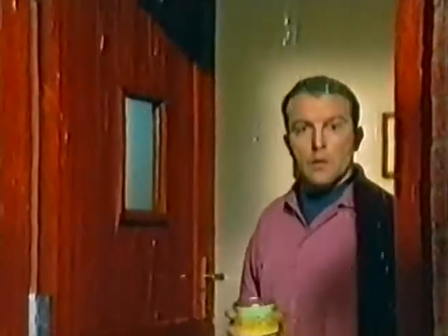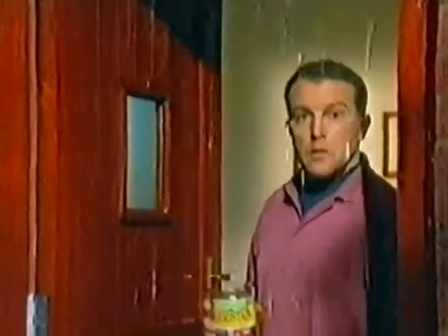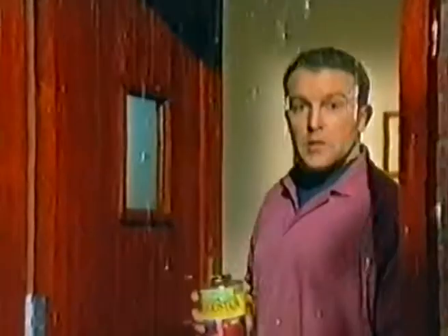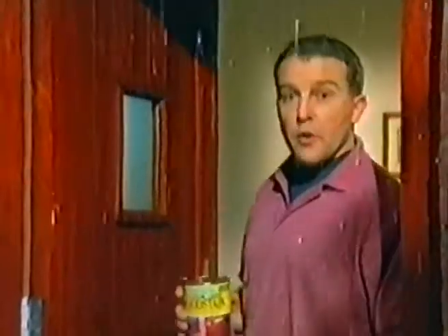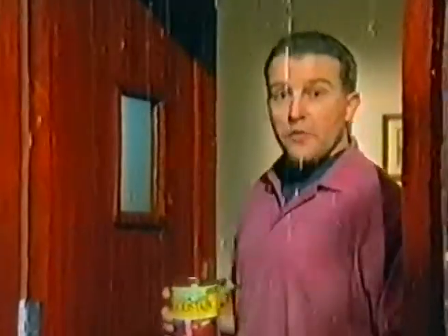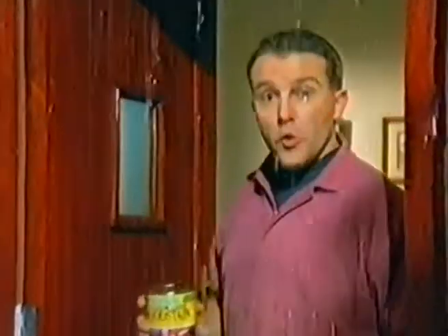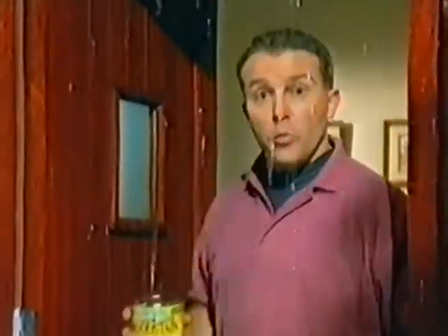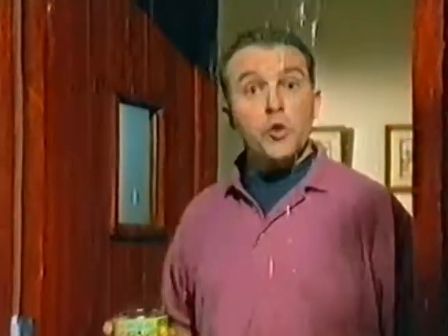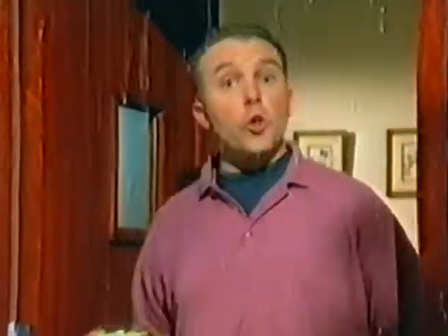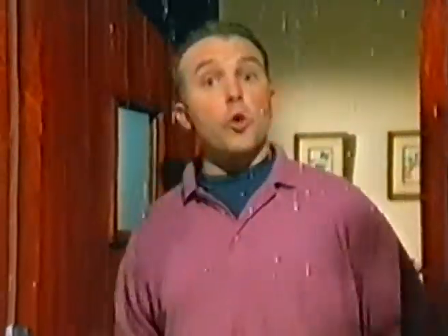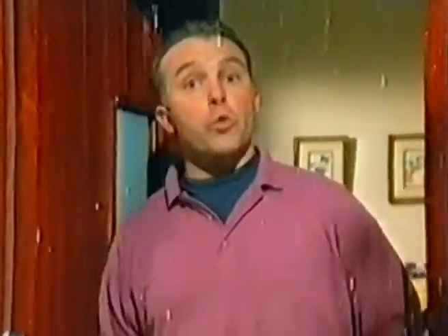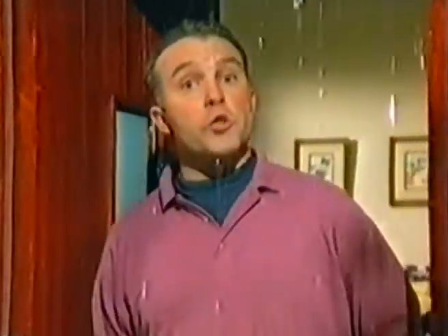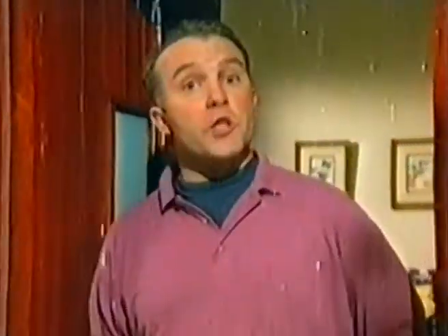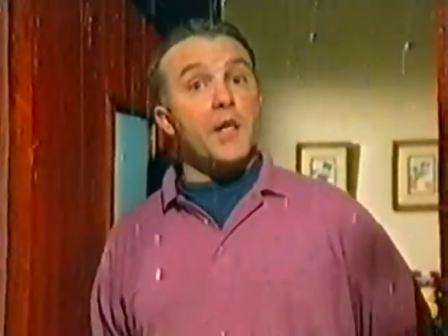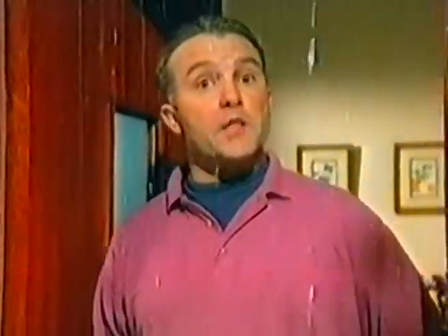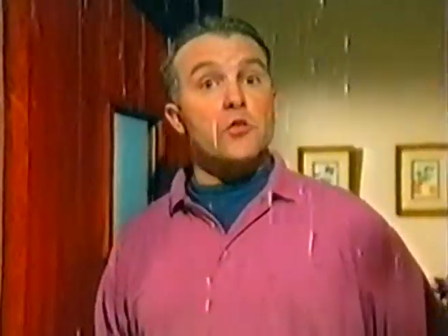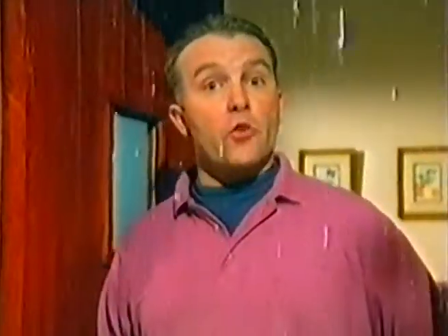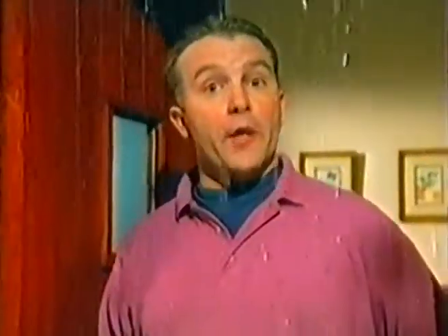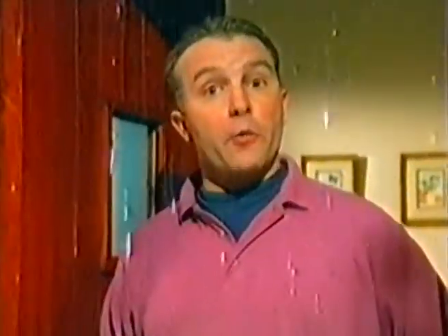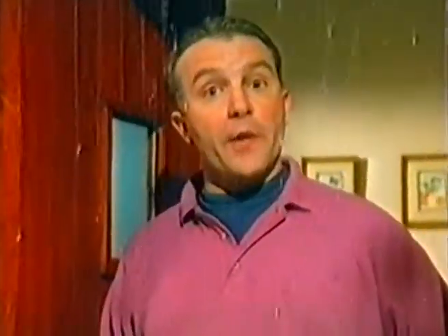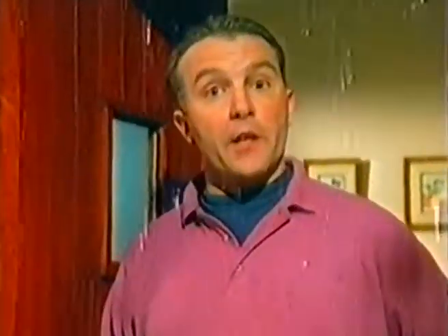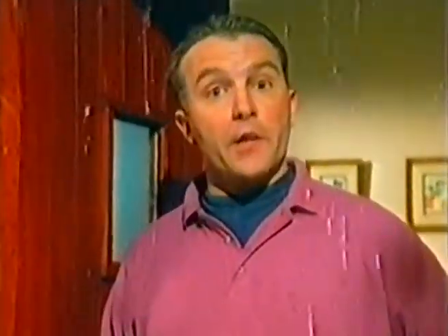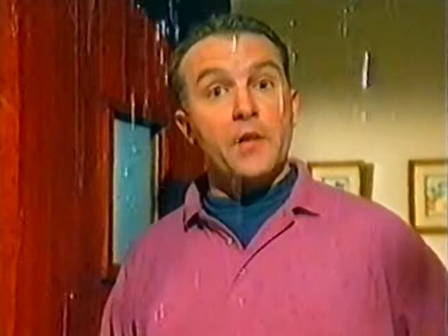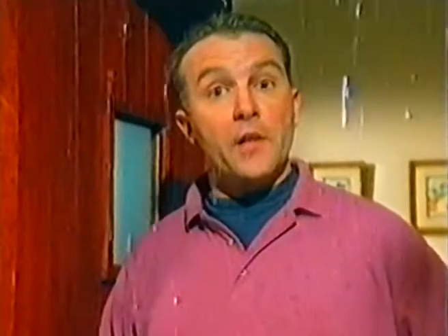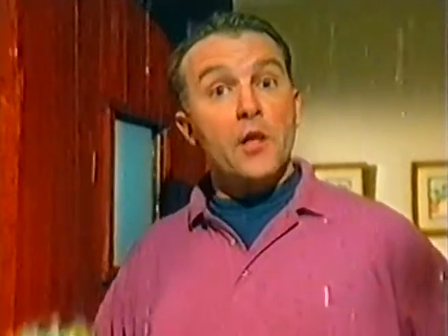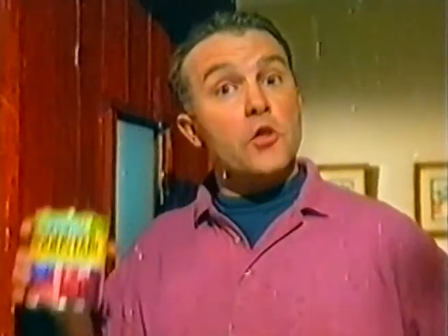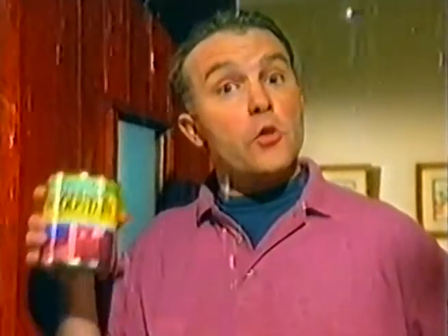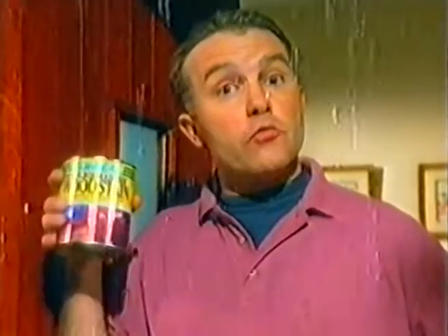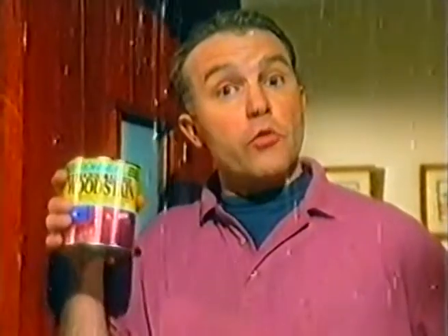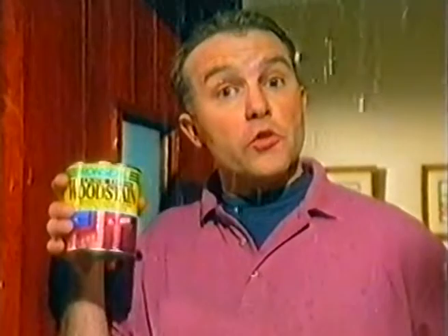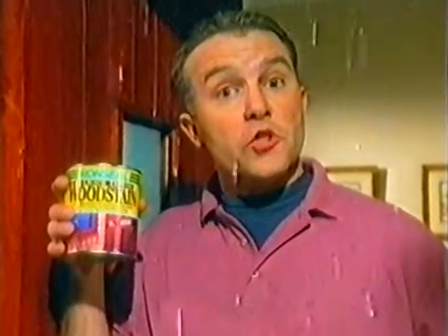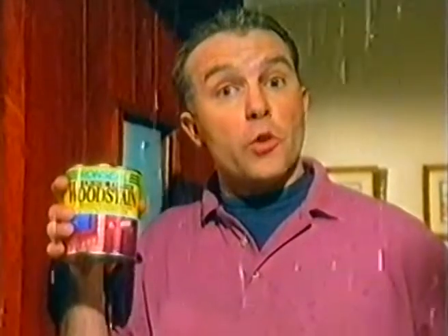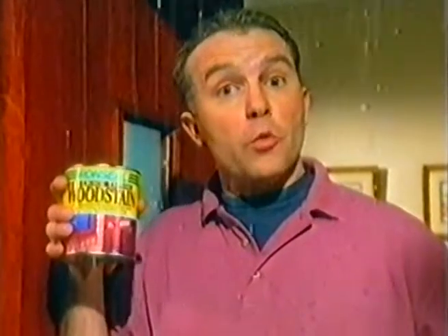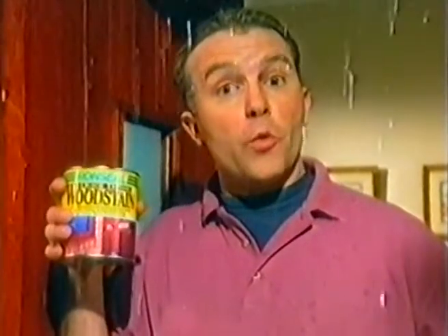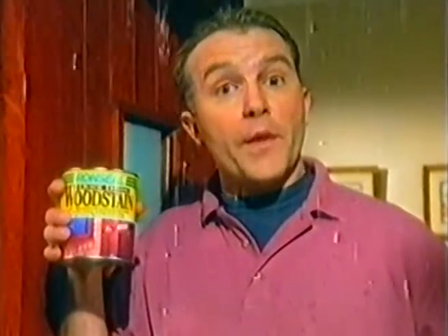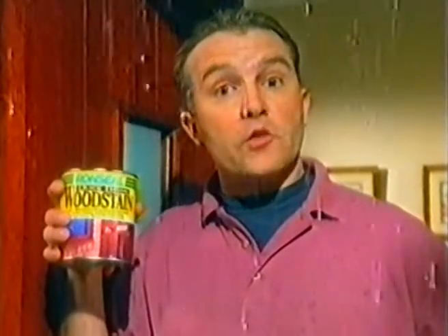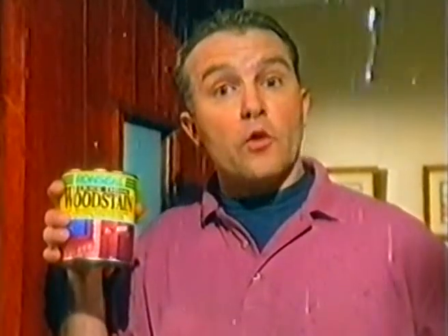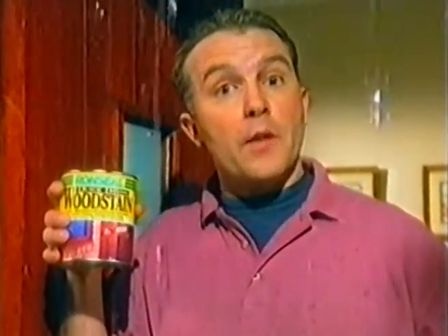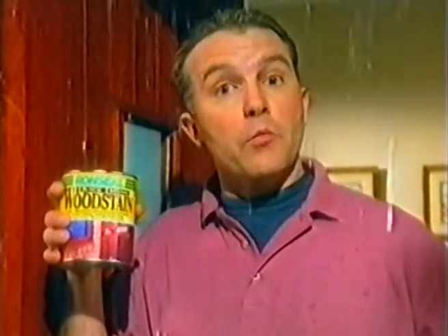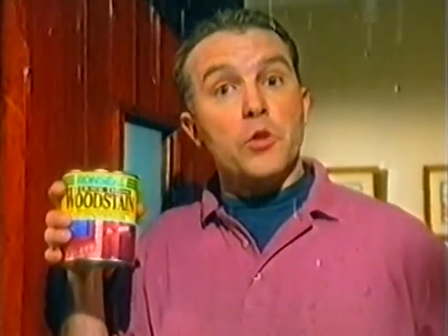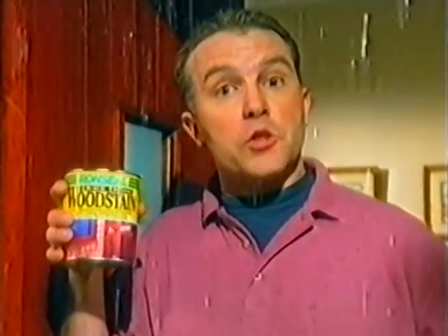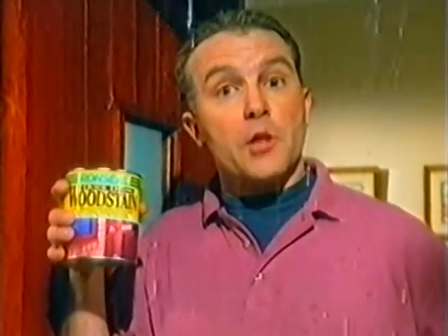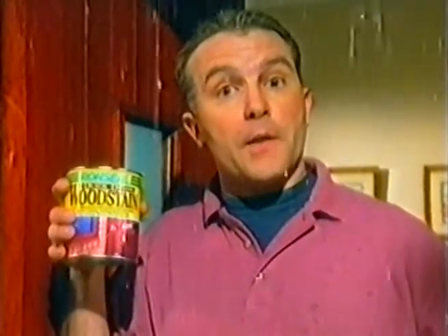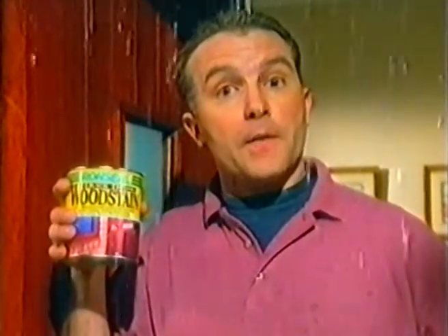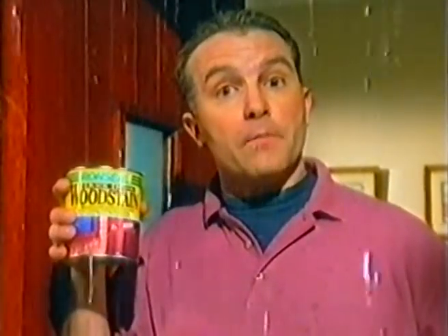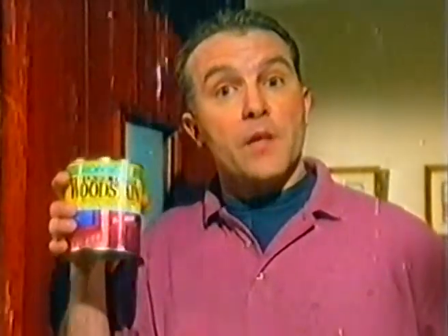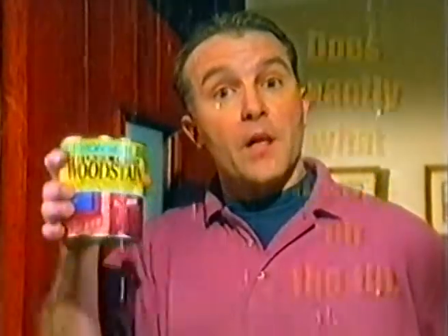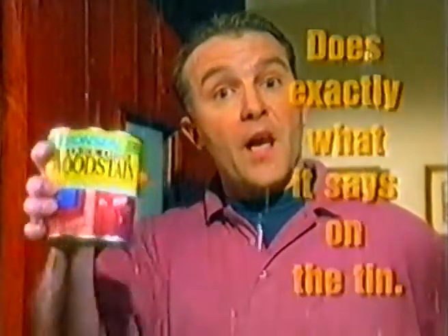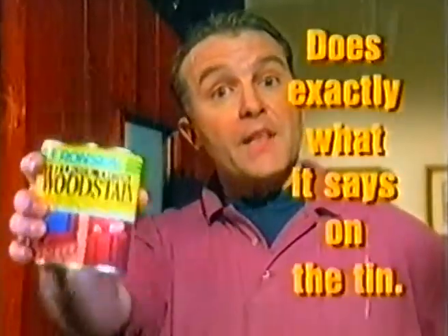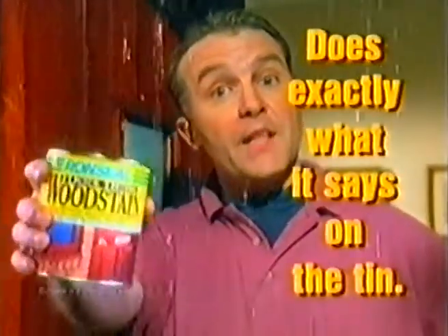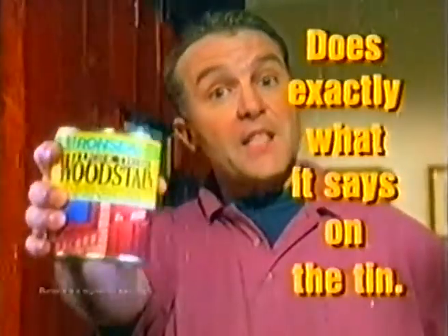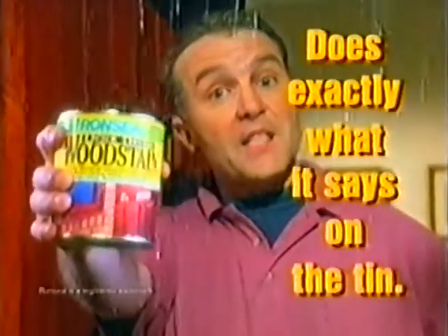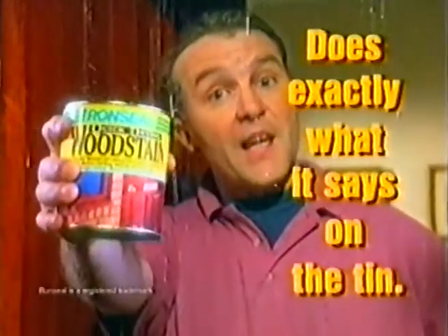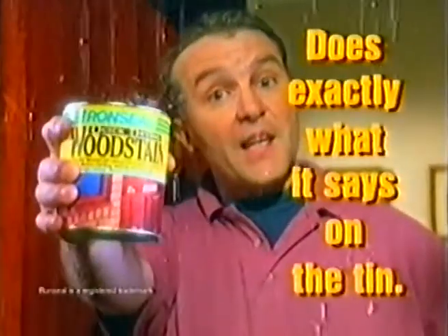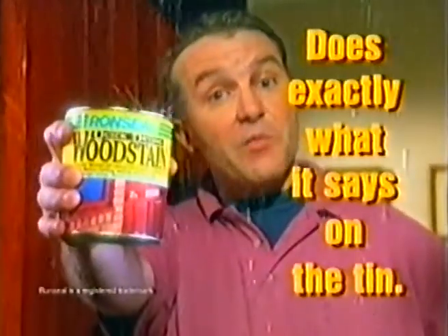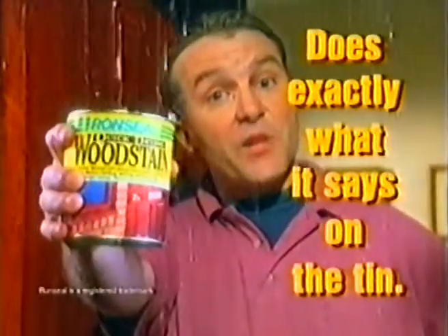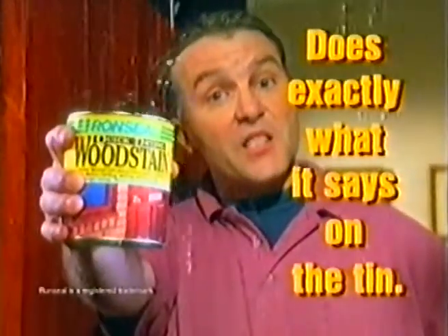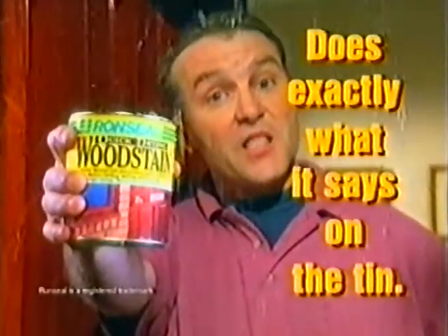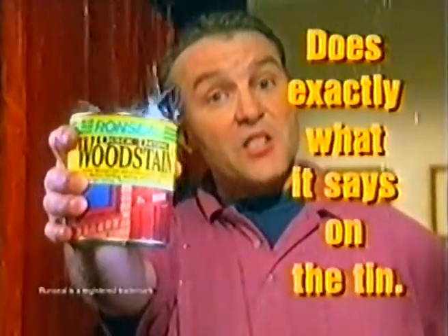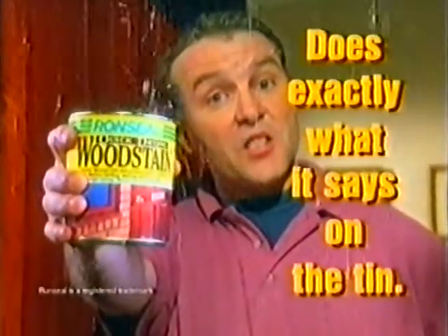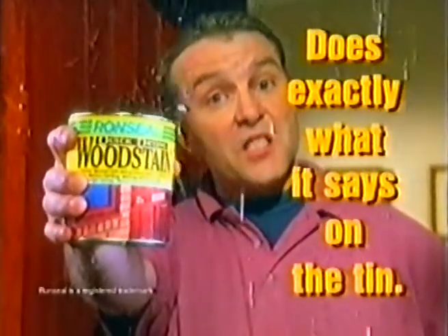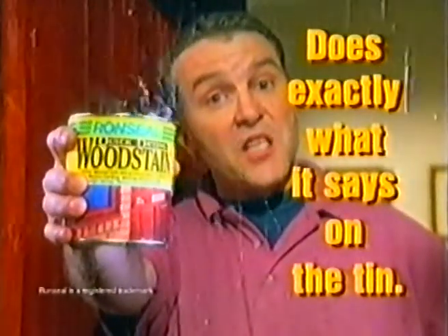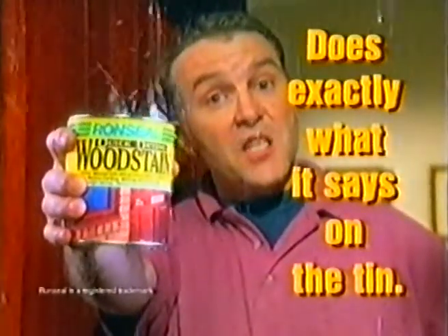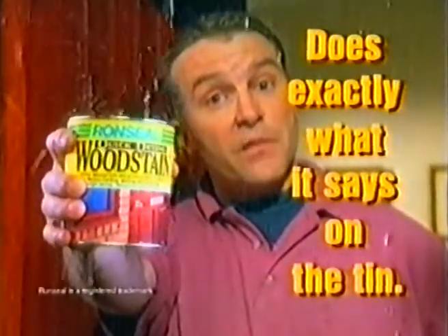So if you want your wood stain to dry quickly, use Ronsil Quick-Drying Wood Stain. It does exactly what it says on the tin.